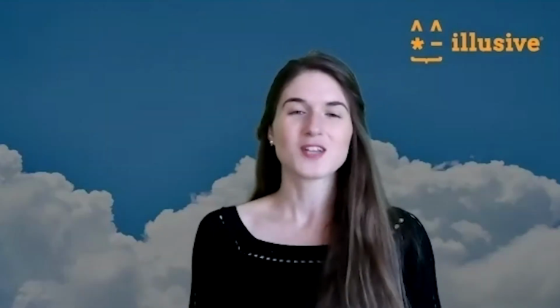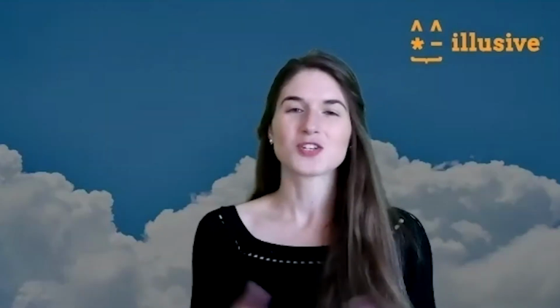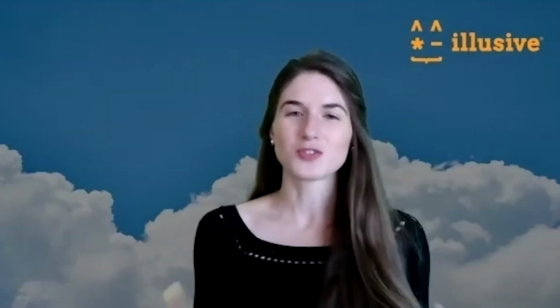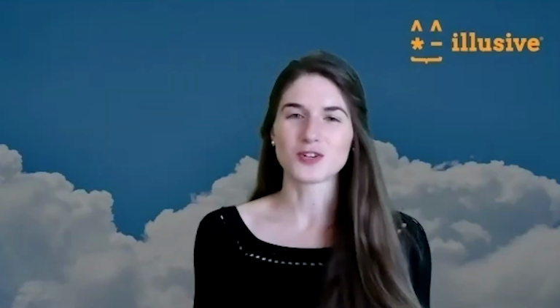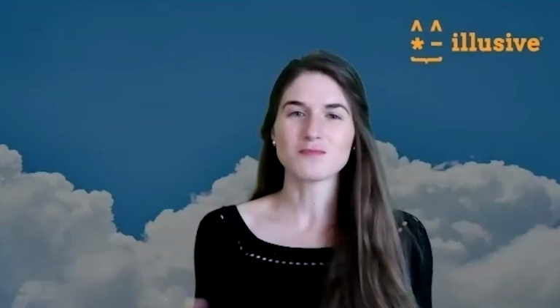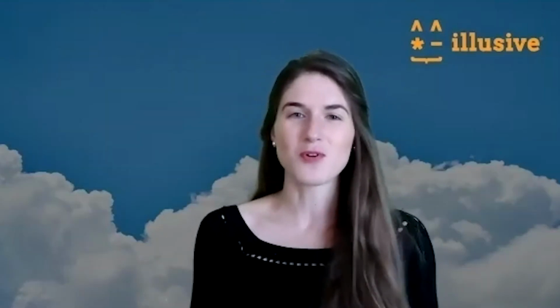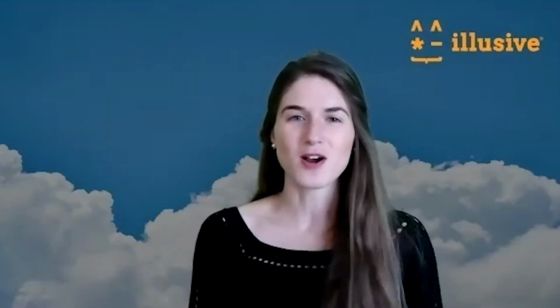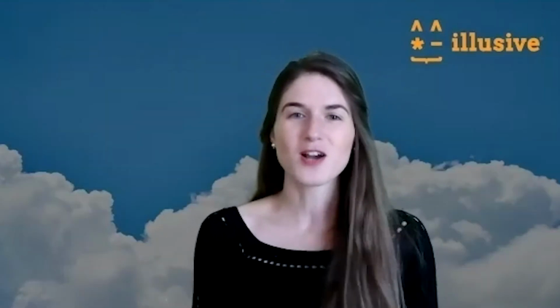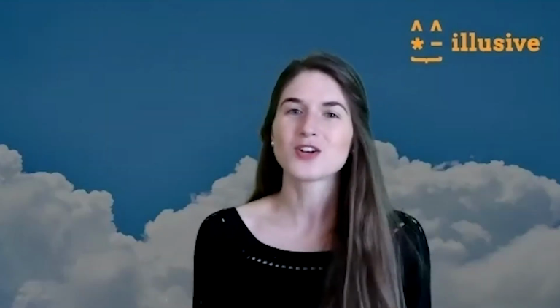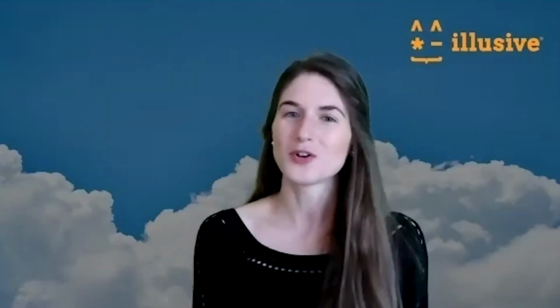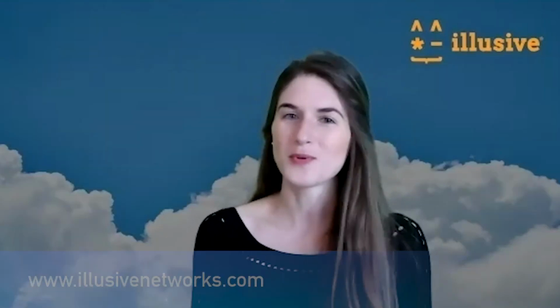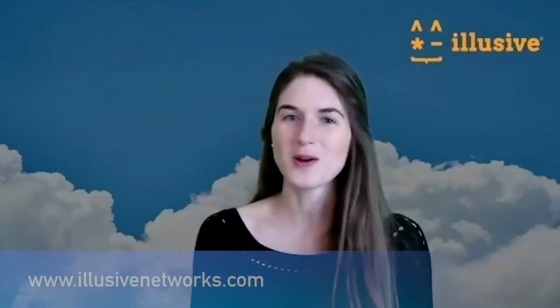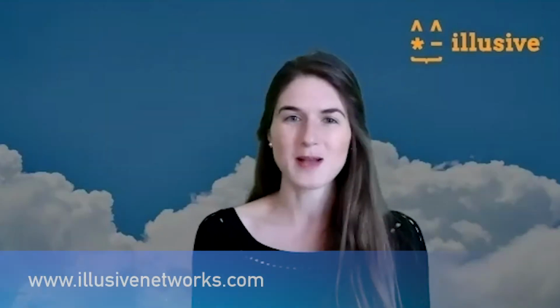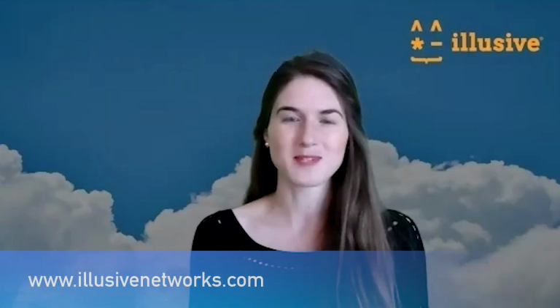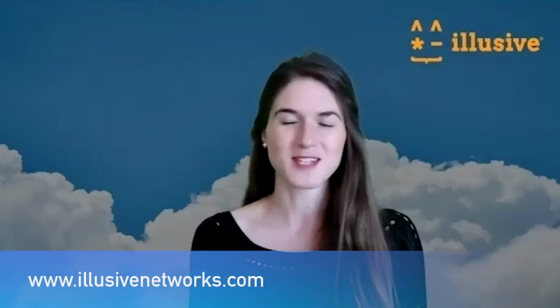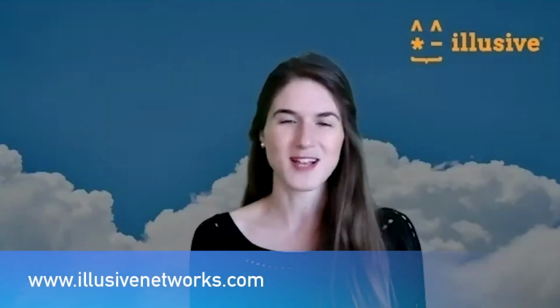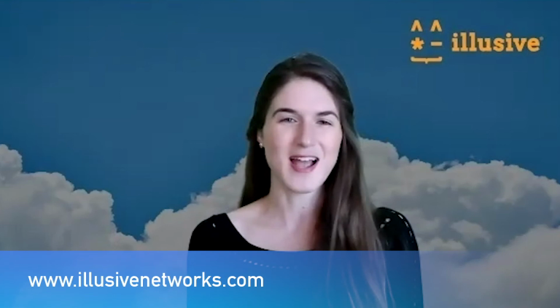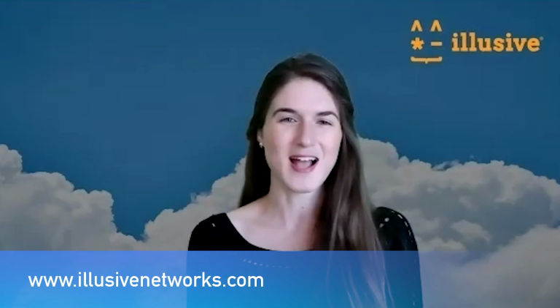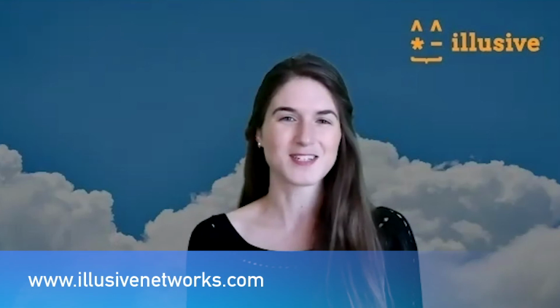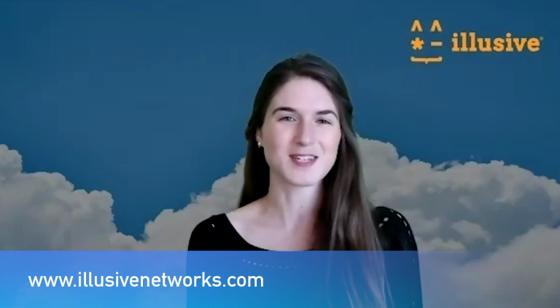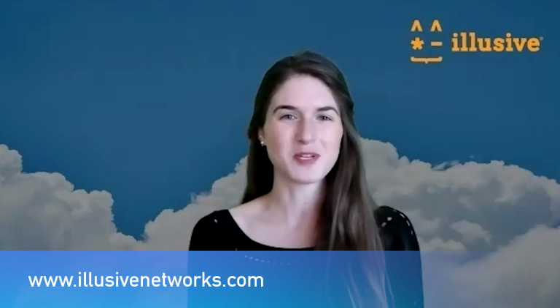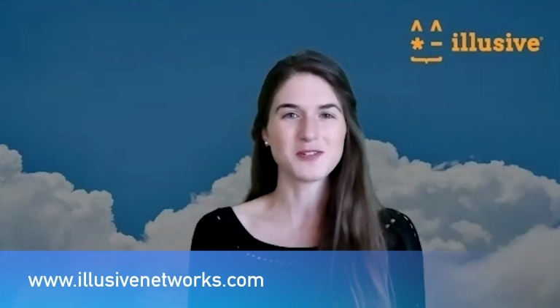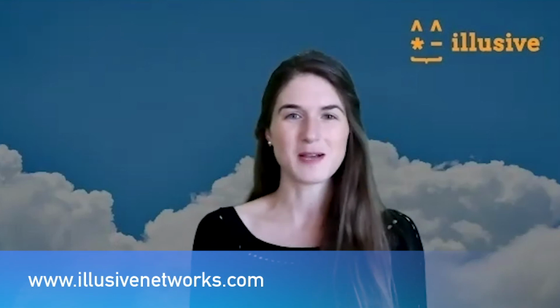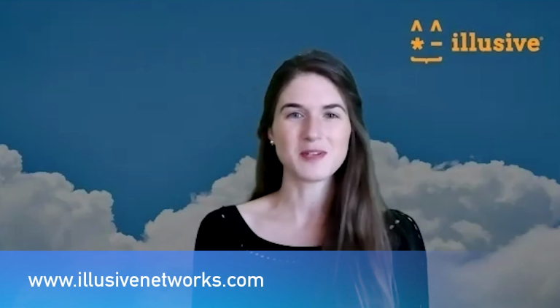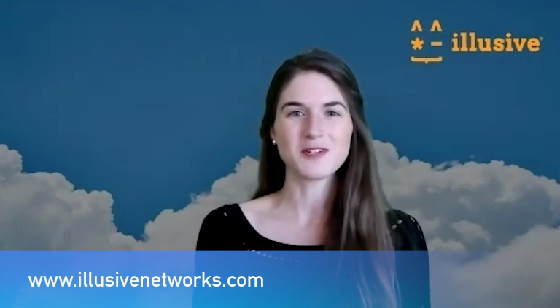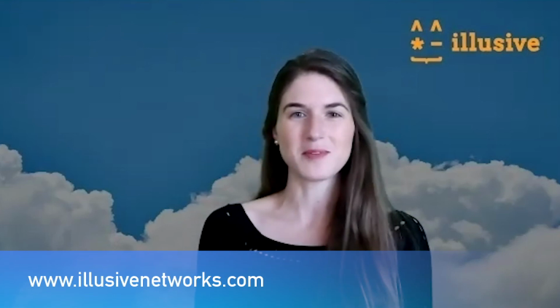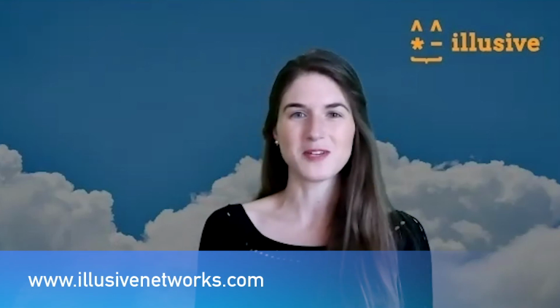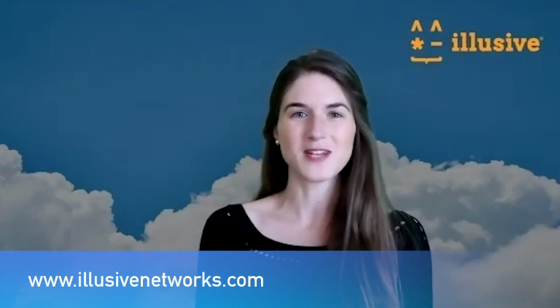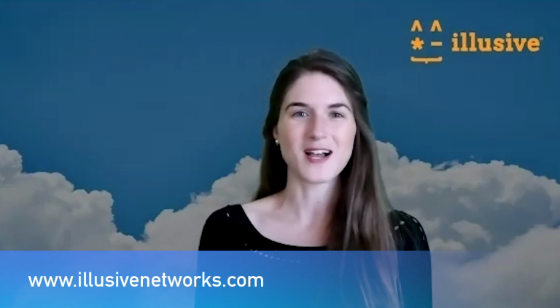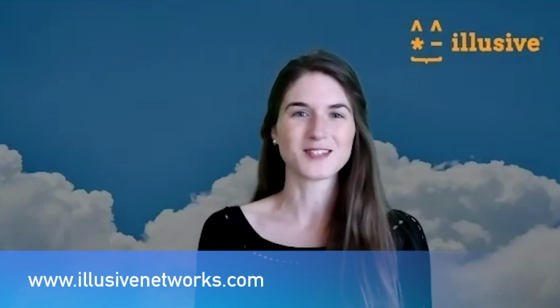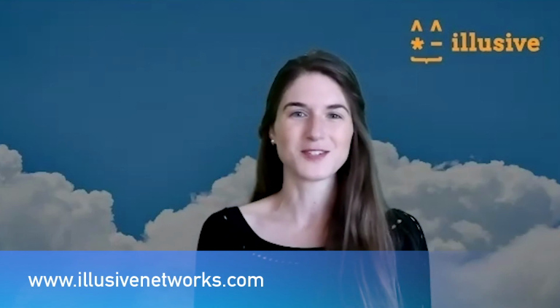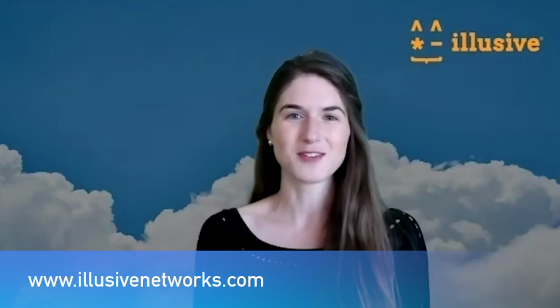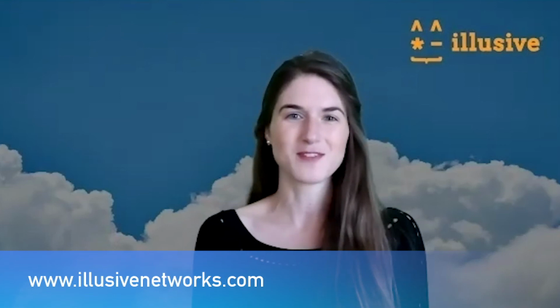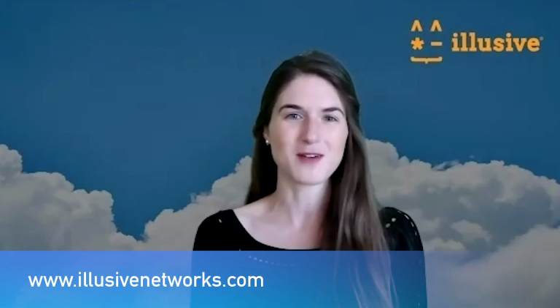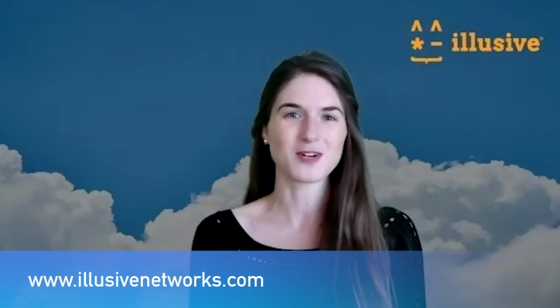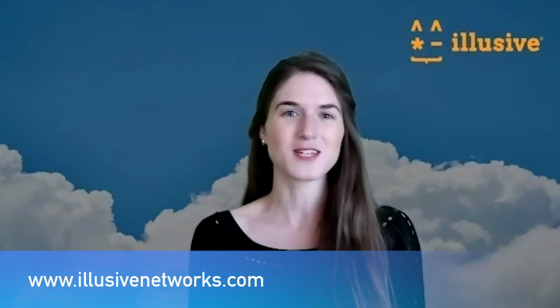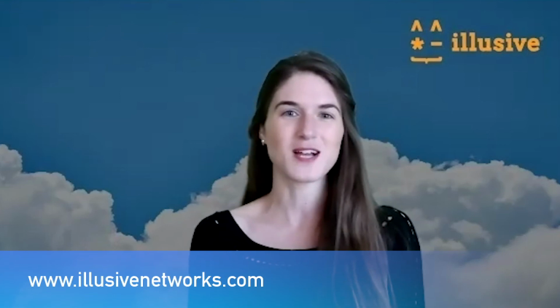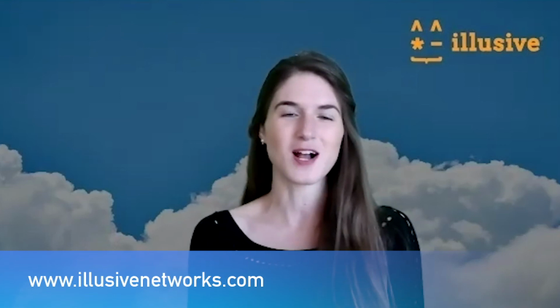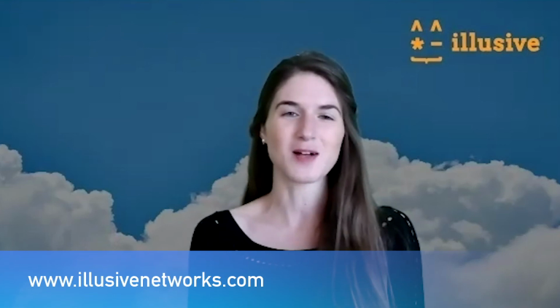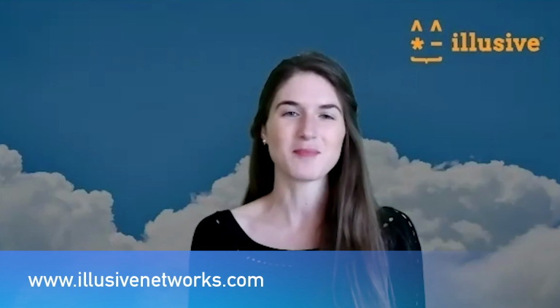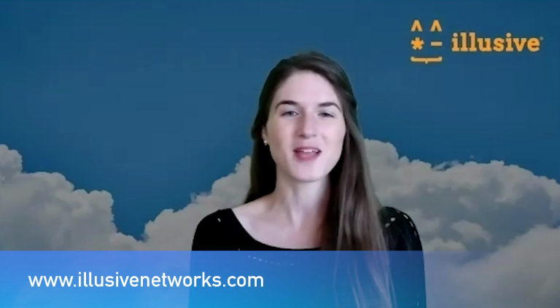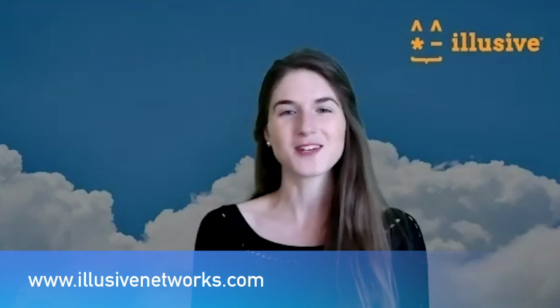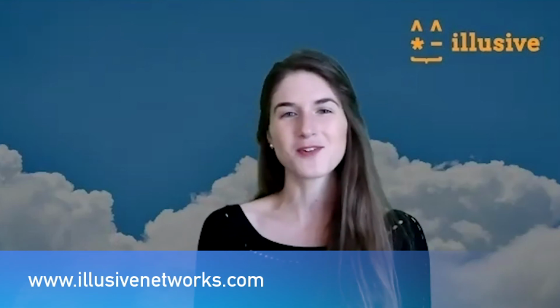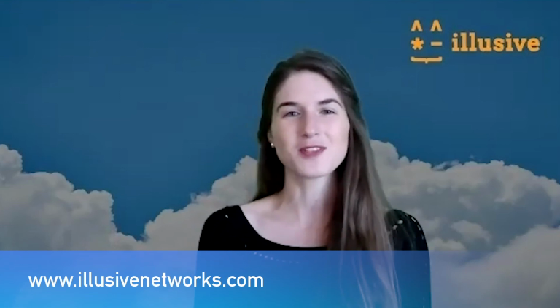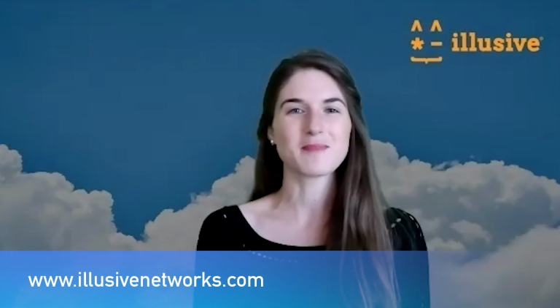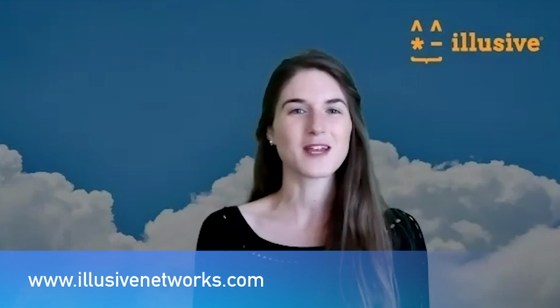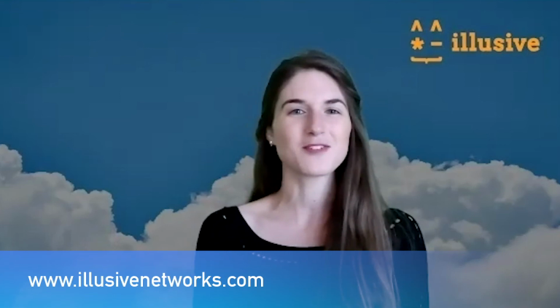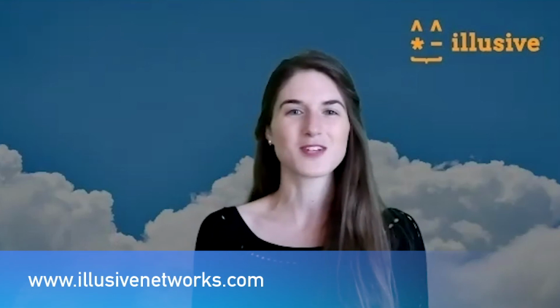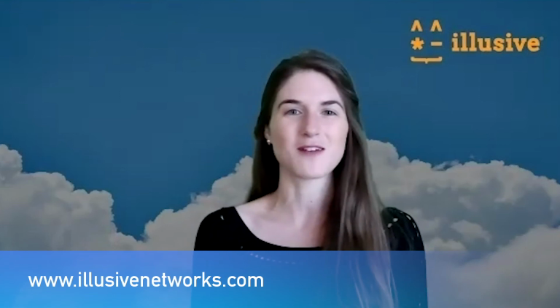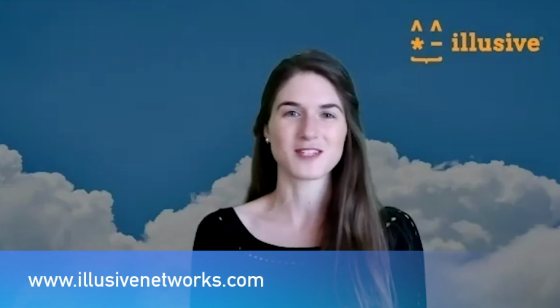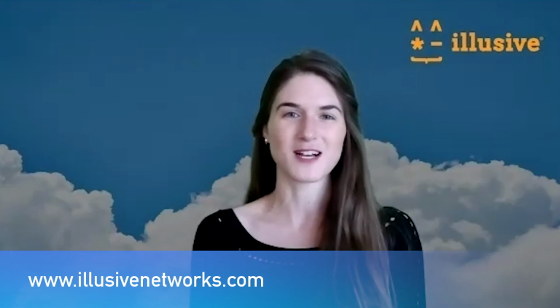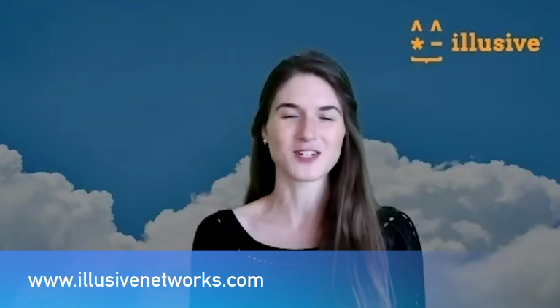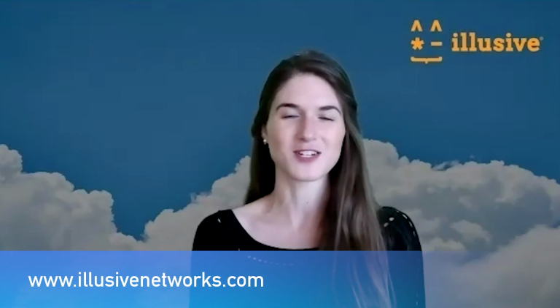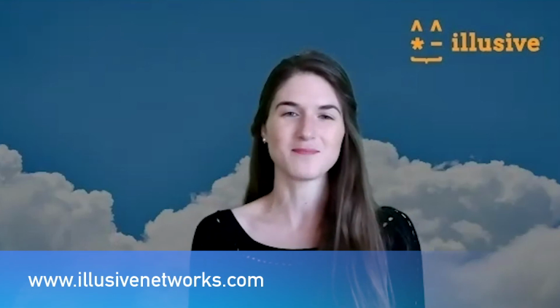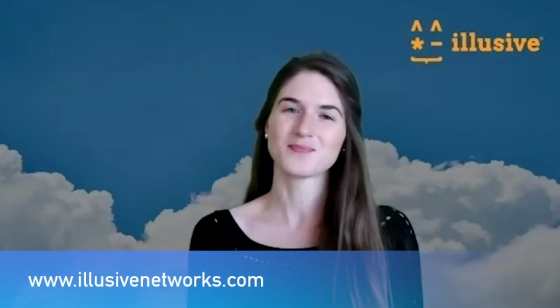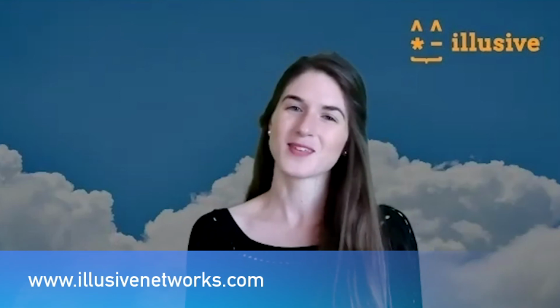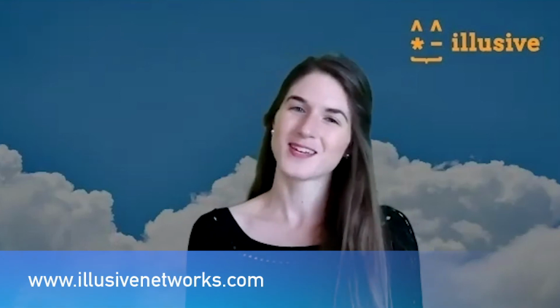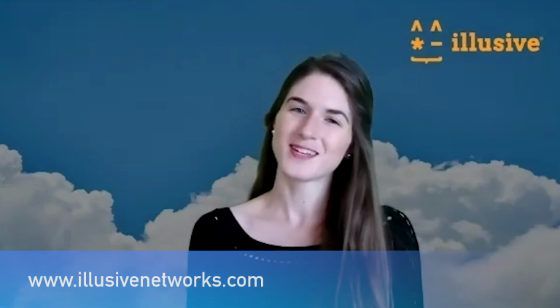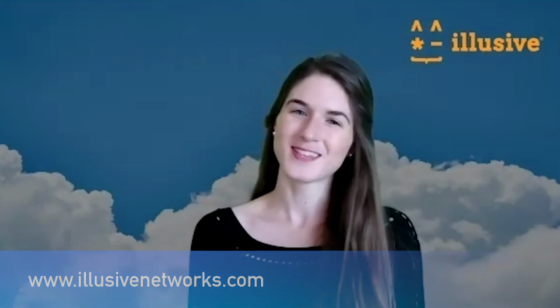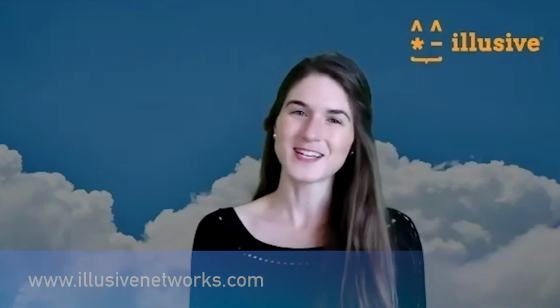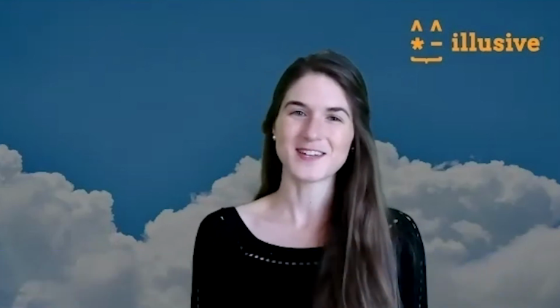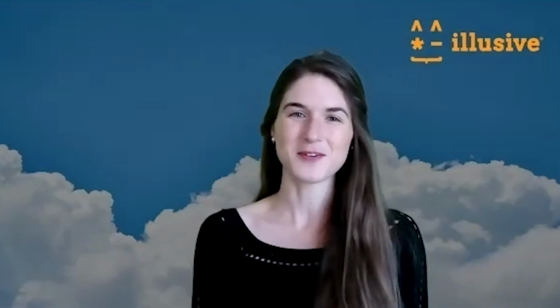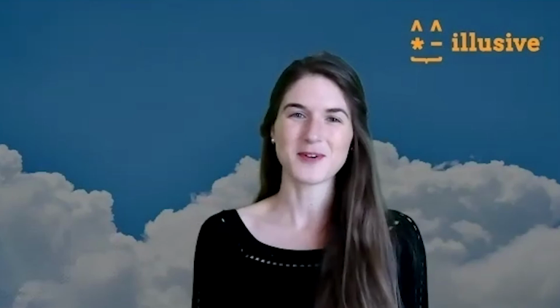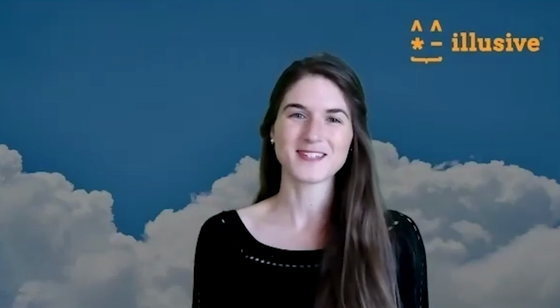To learn more, go to our website at www.elusivenetworks.com and go to the Microsoft section. Thanks everyone!